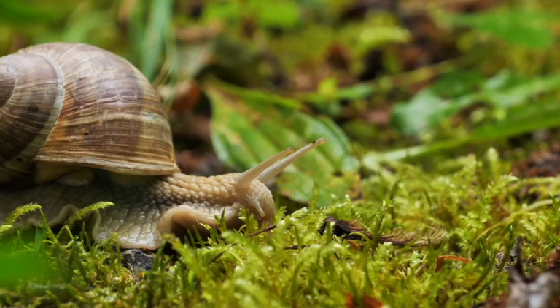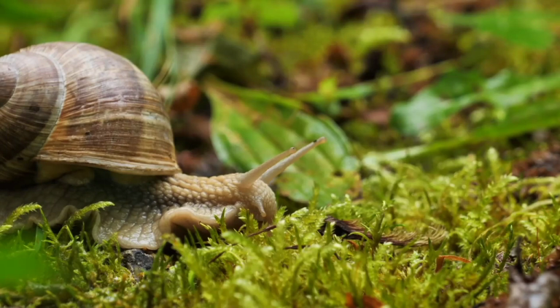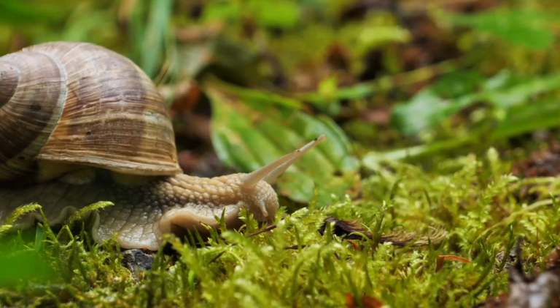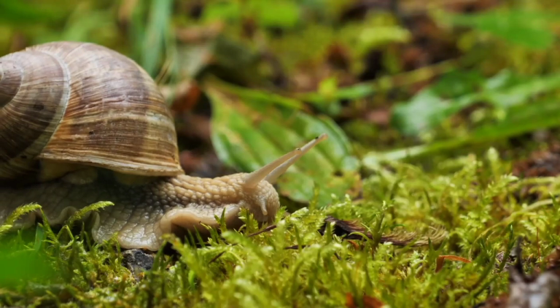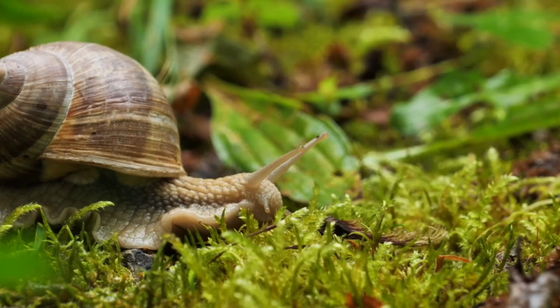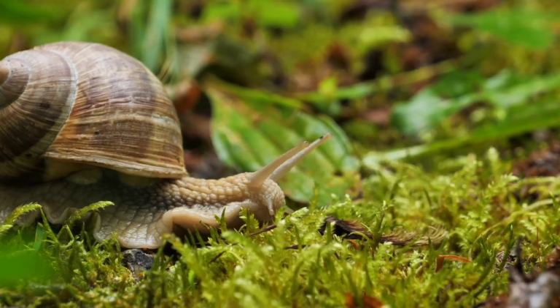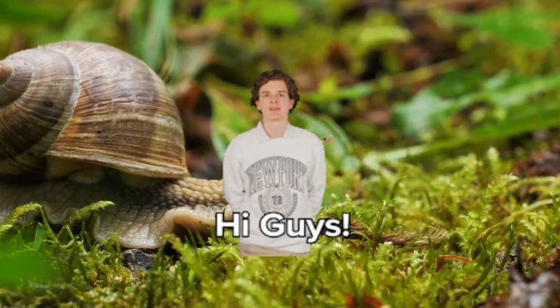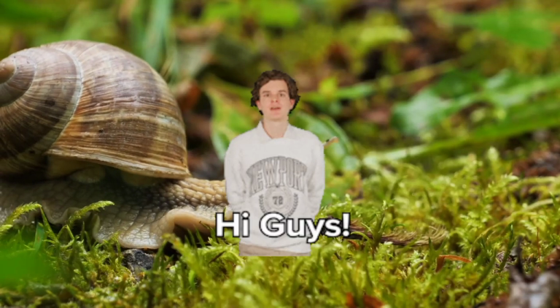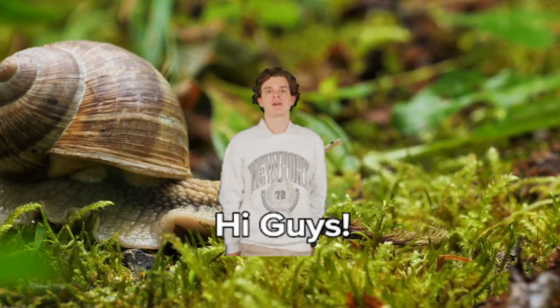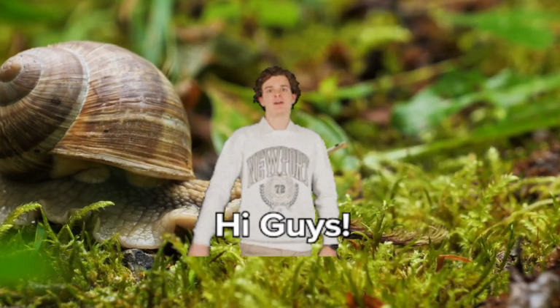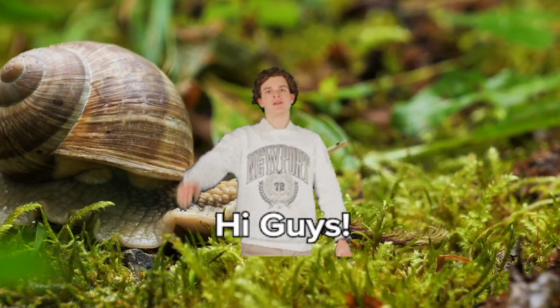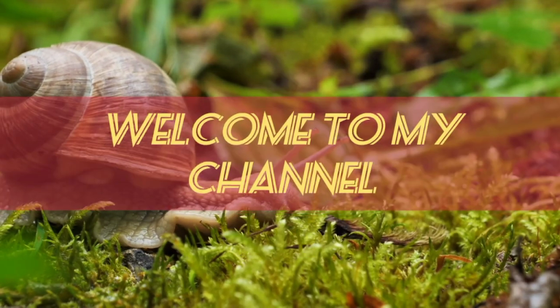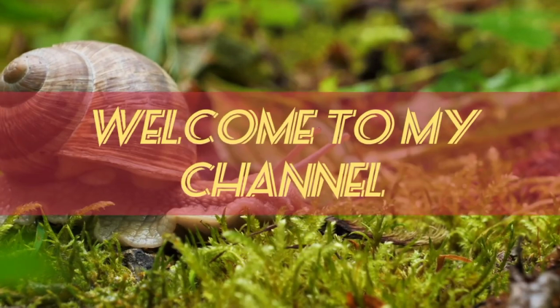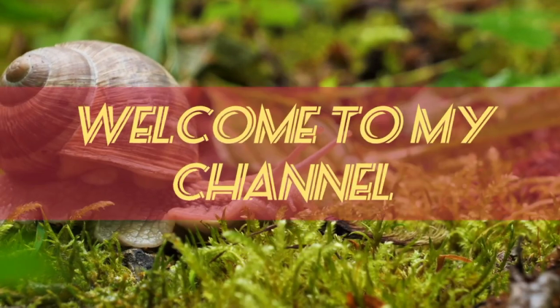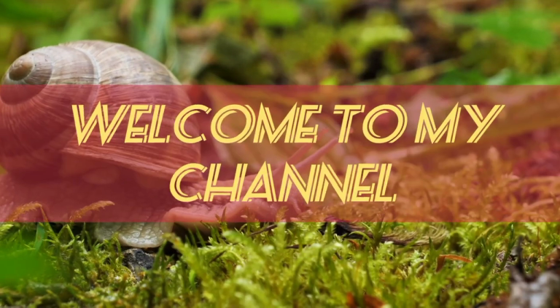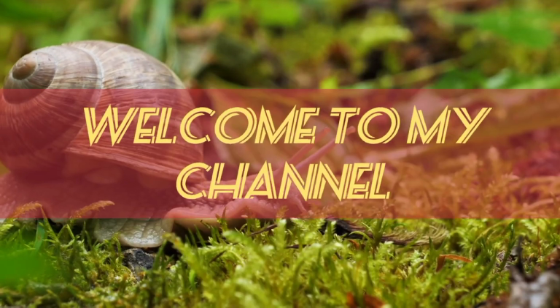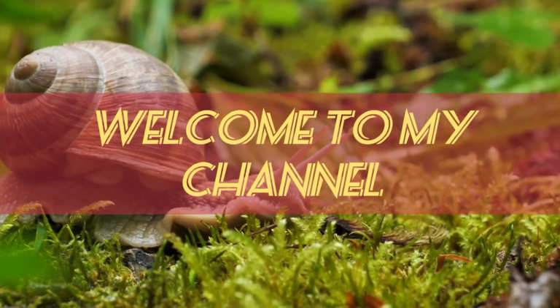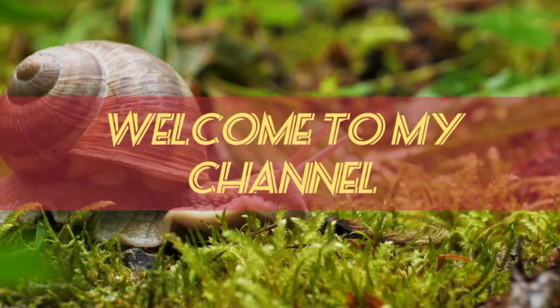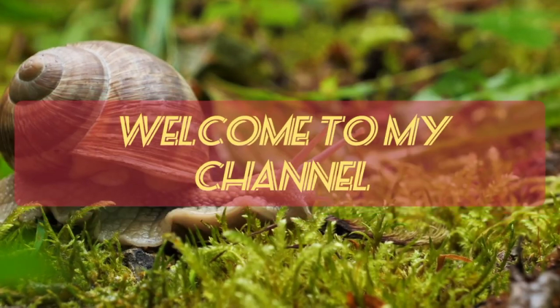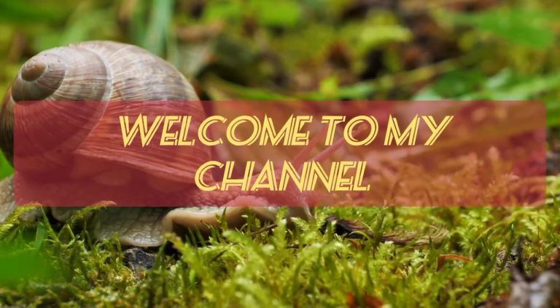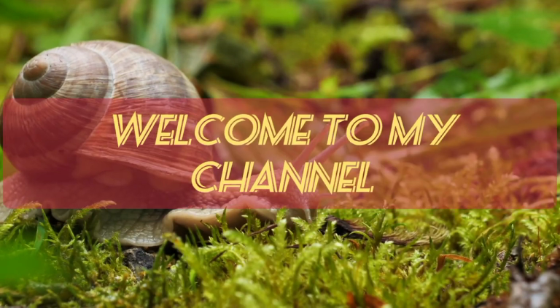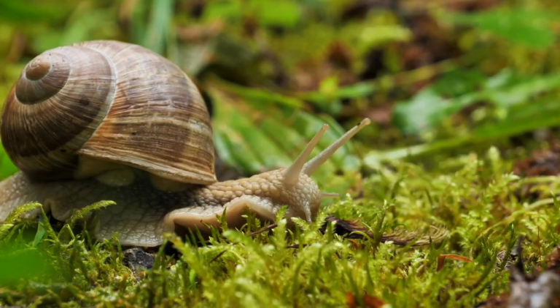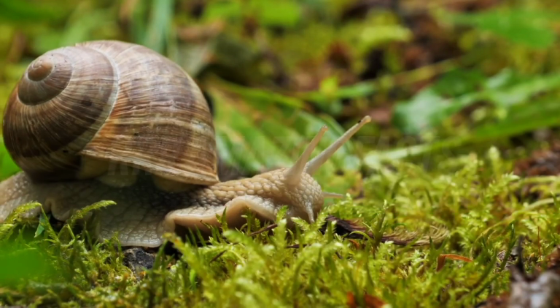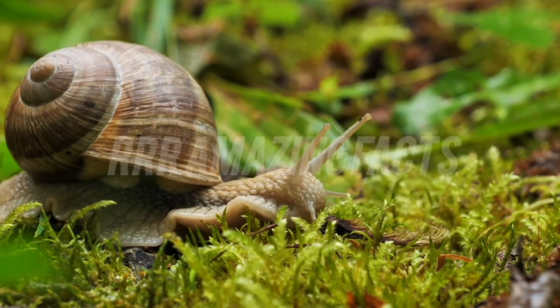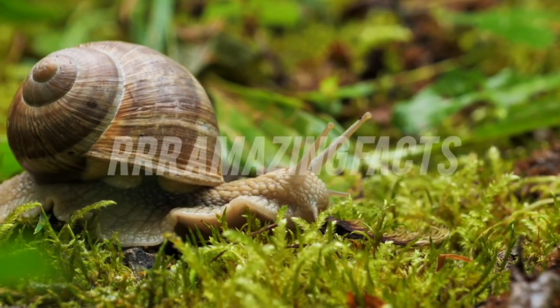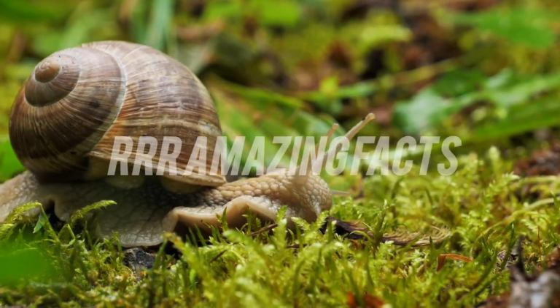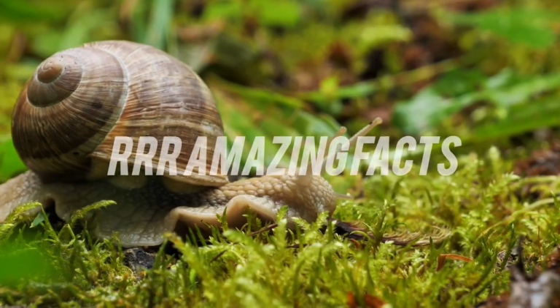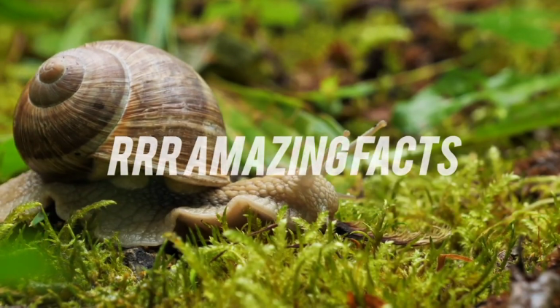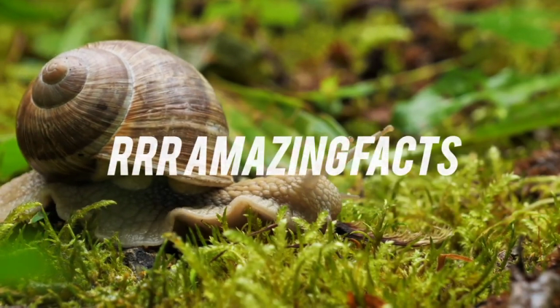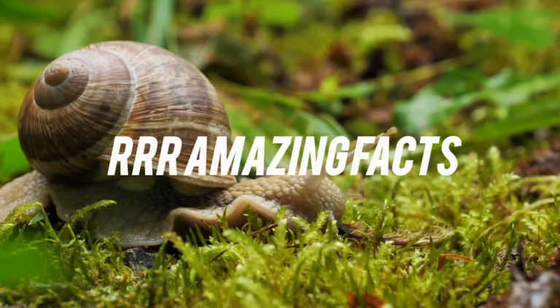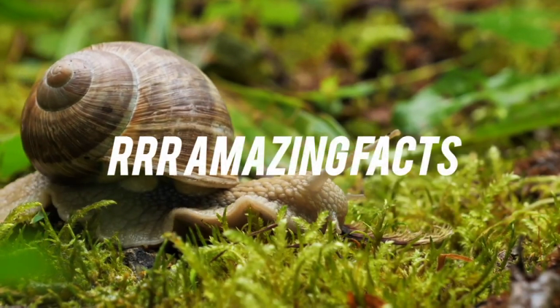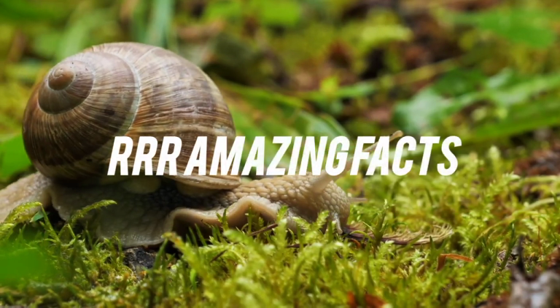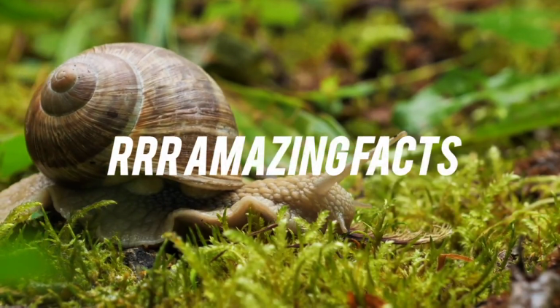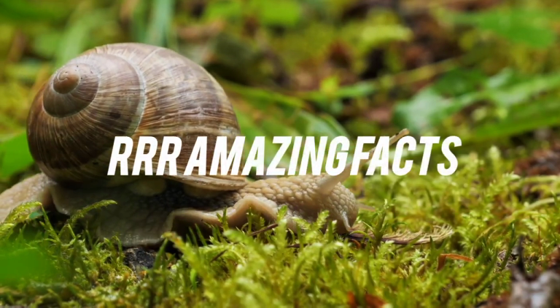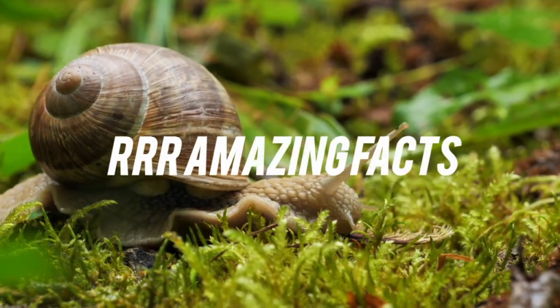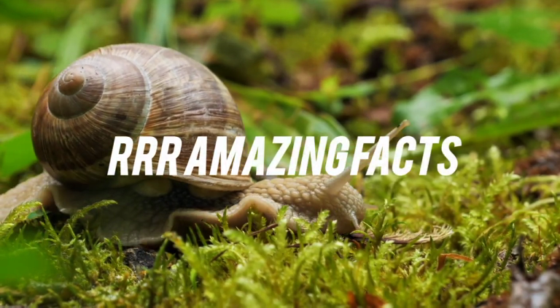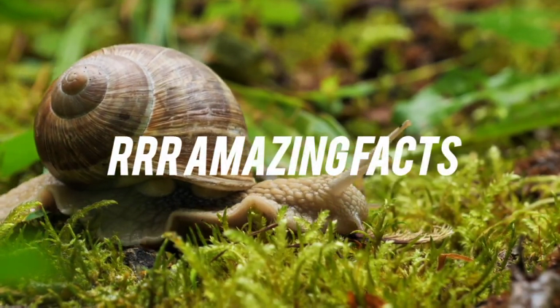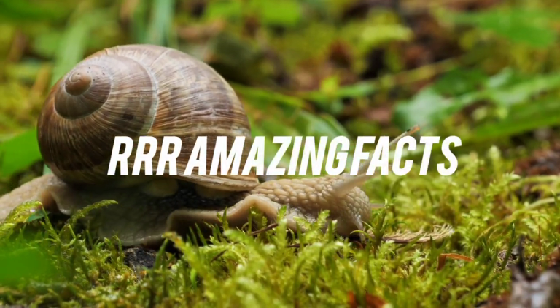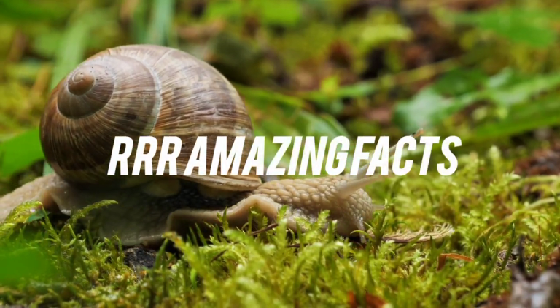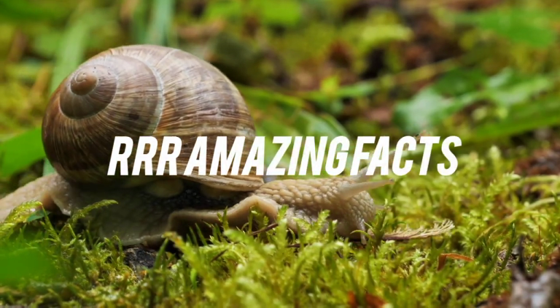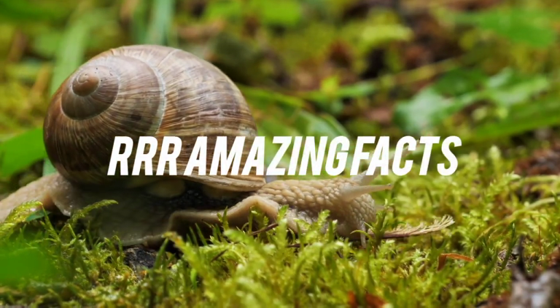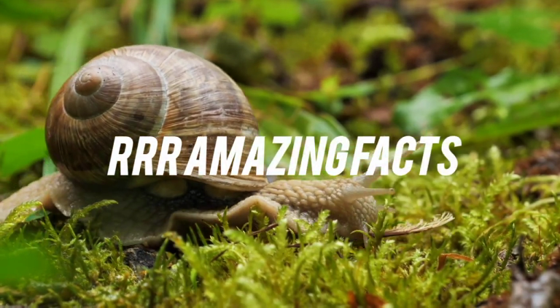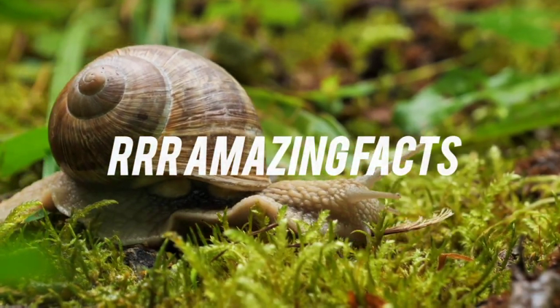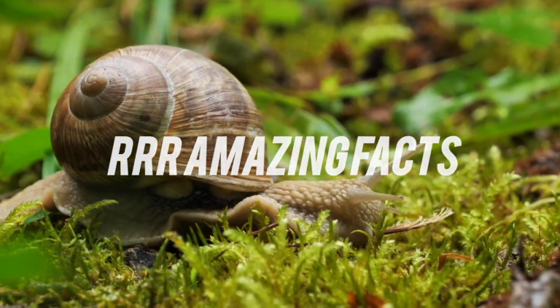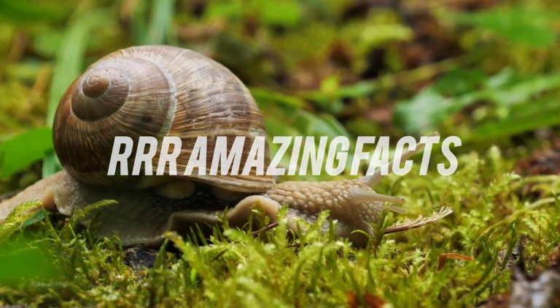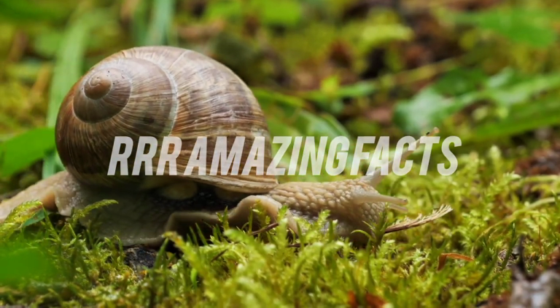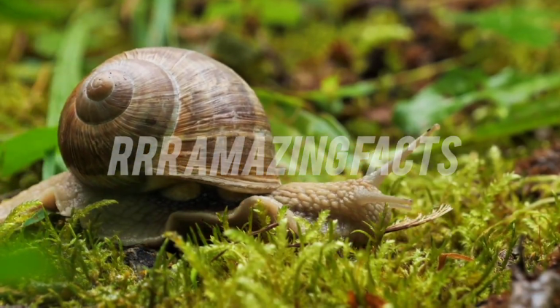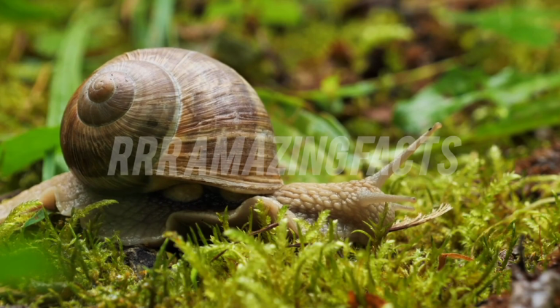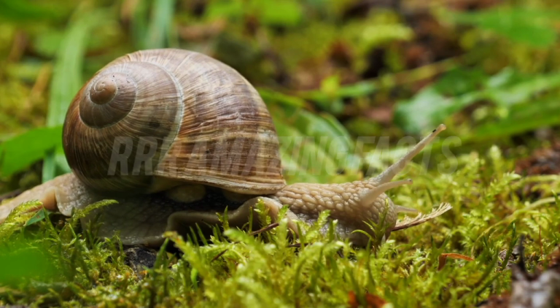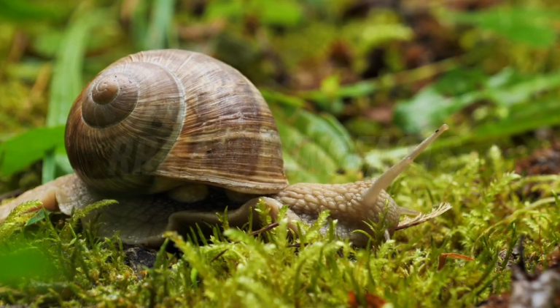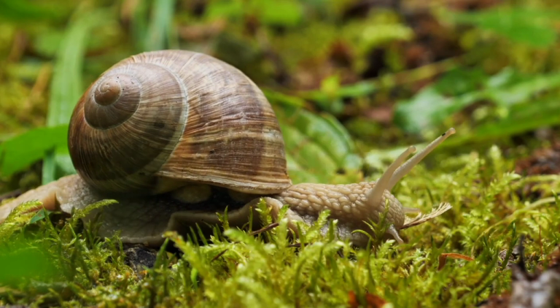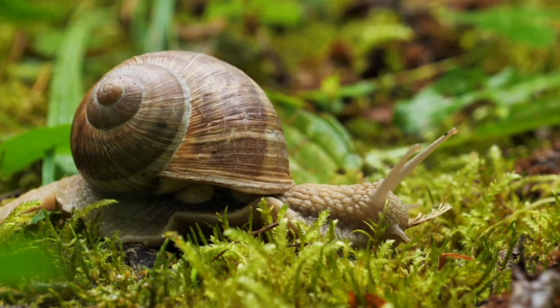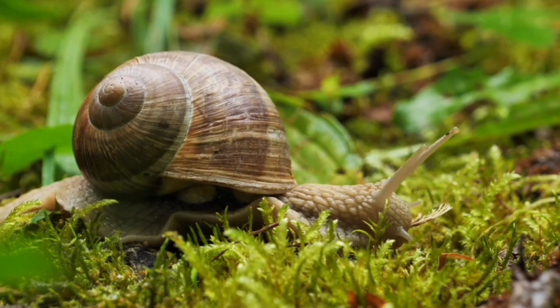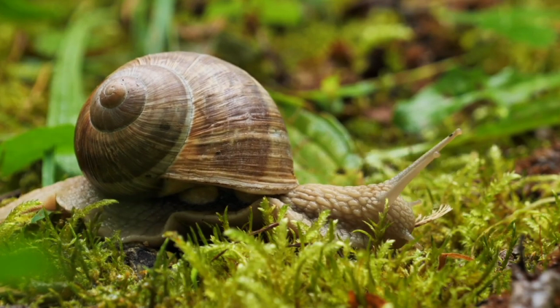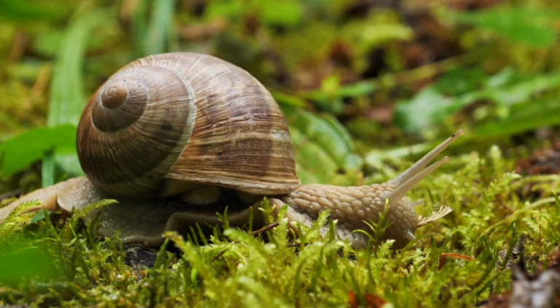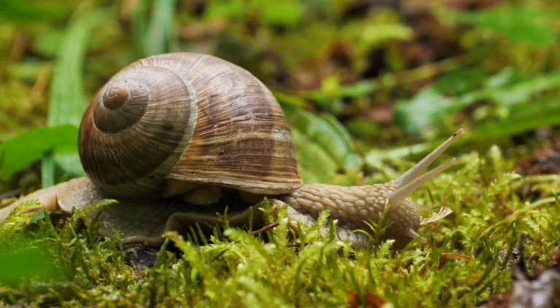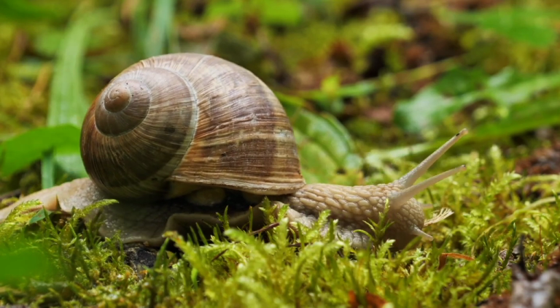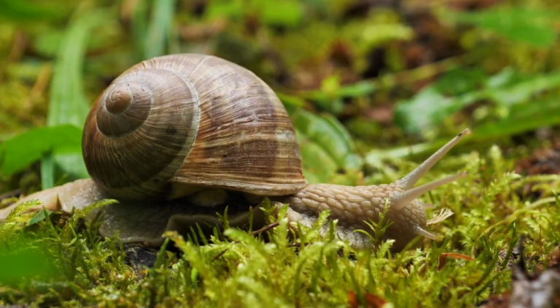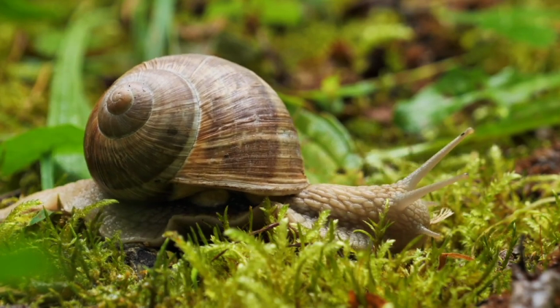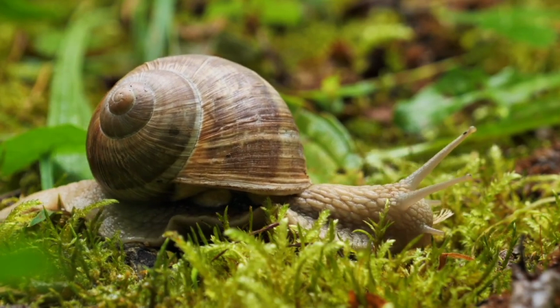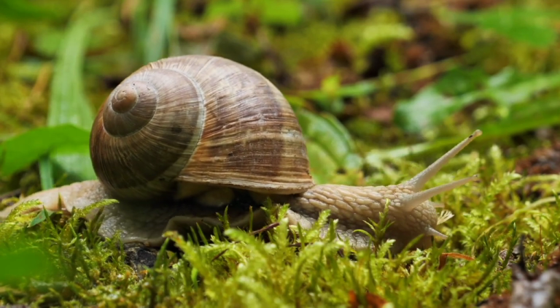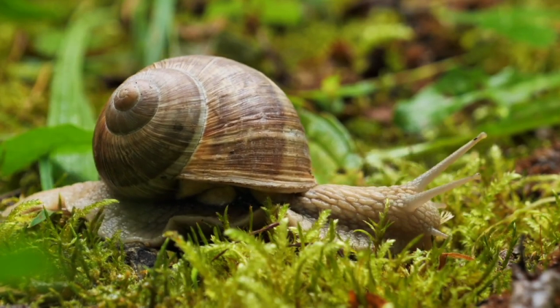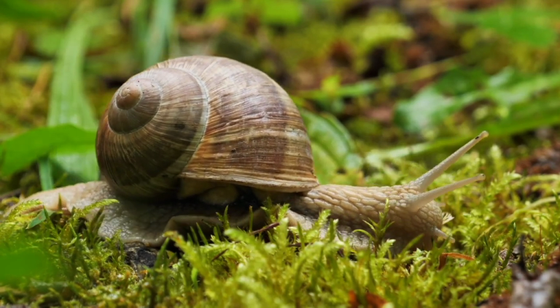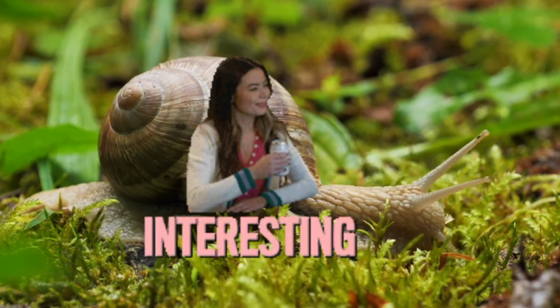Hi guys! Welcome to my channel. This is your amazing facts. Let's talk about the amazing facts in this video.